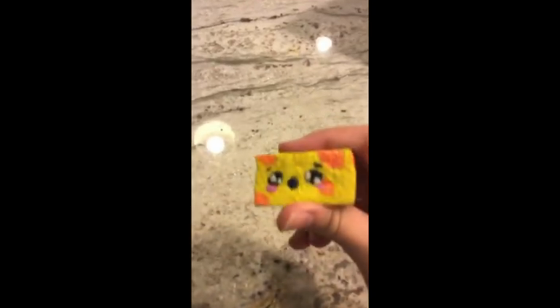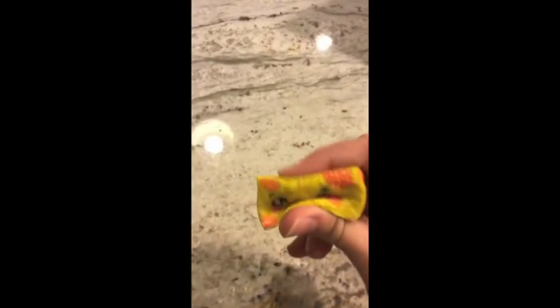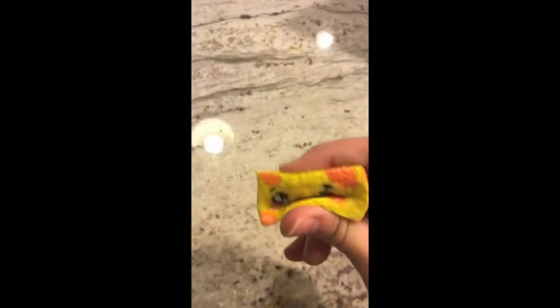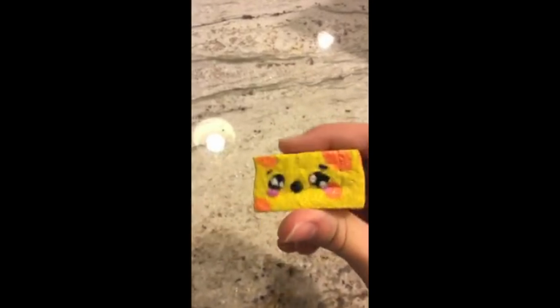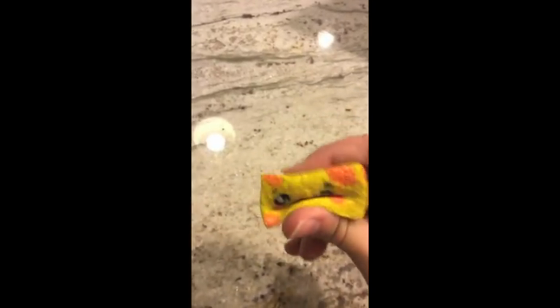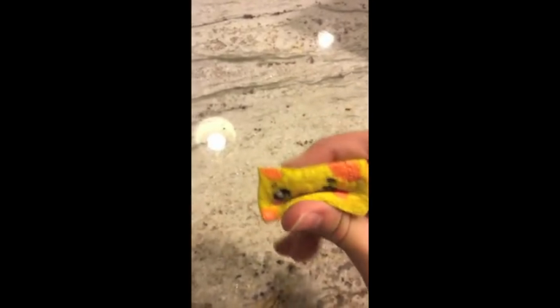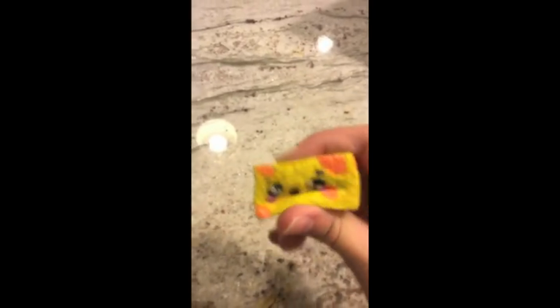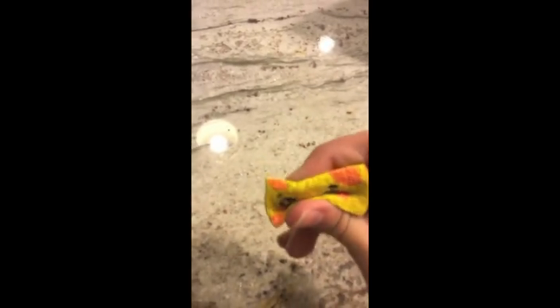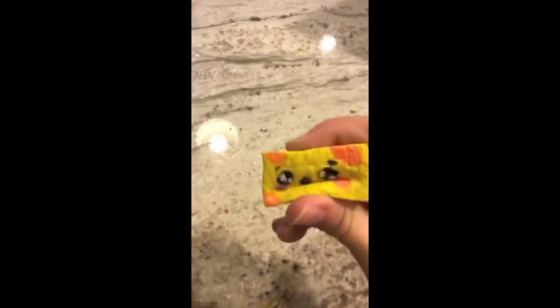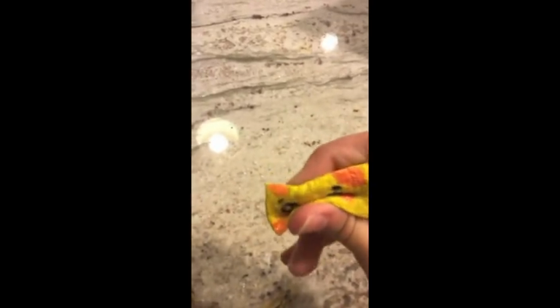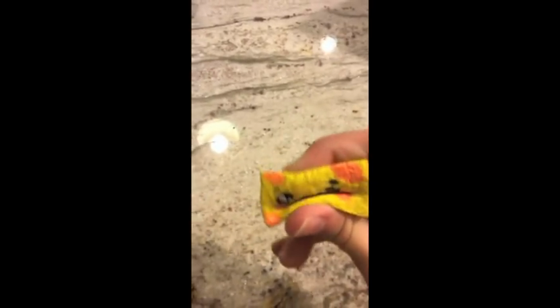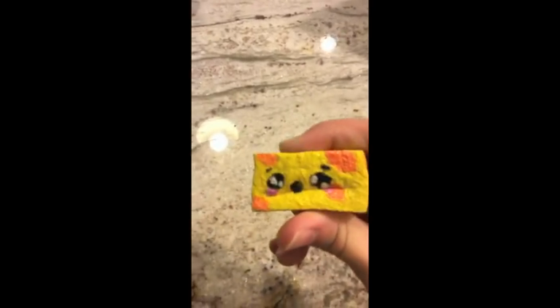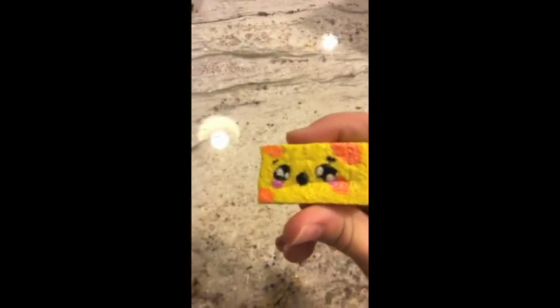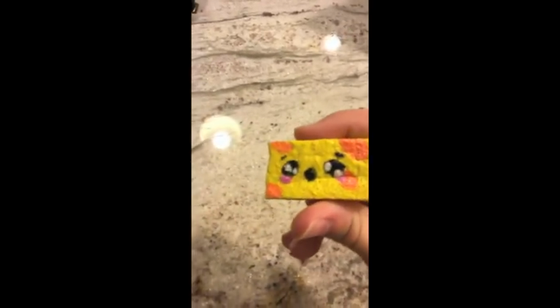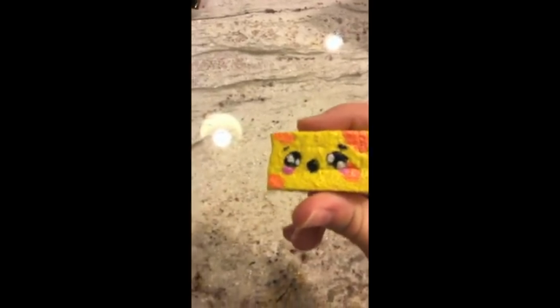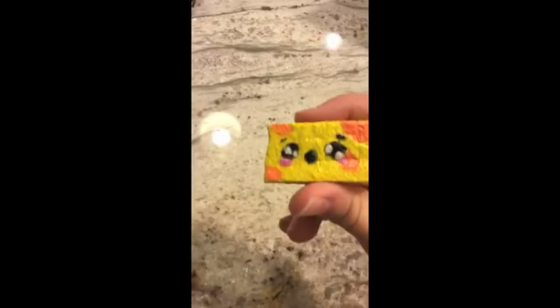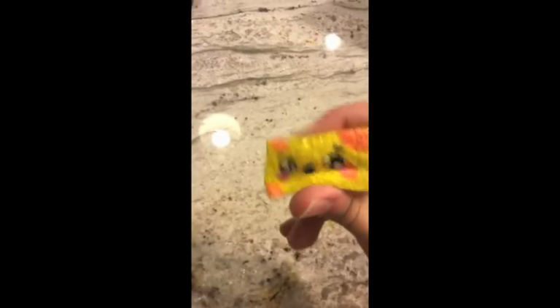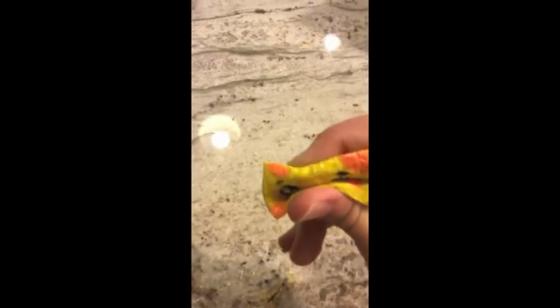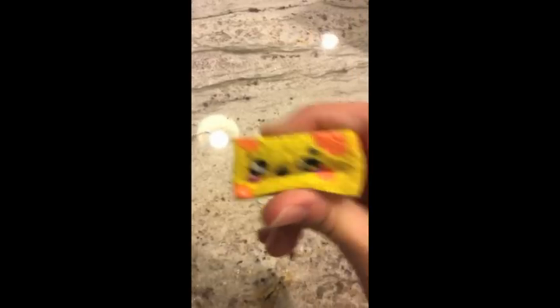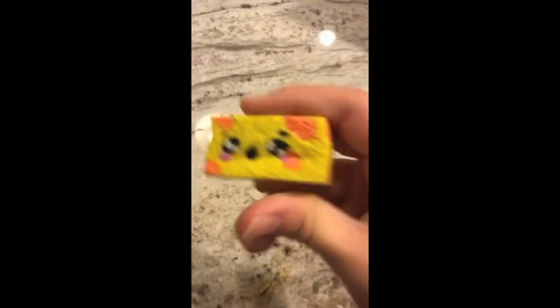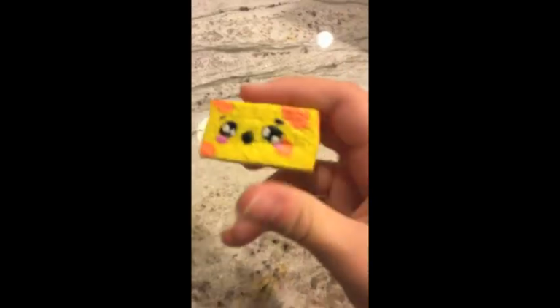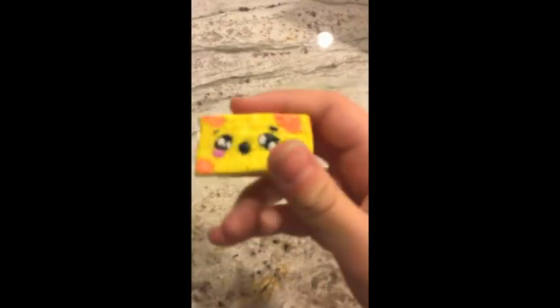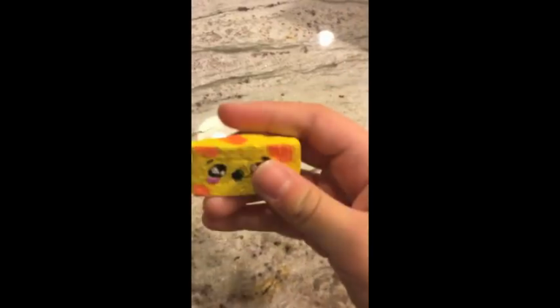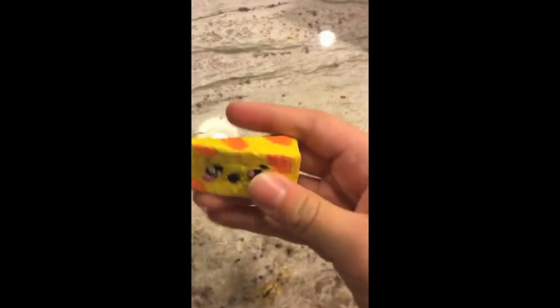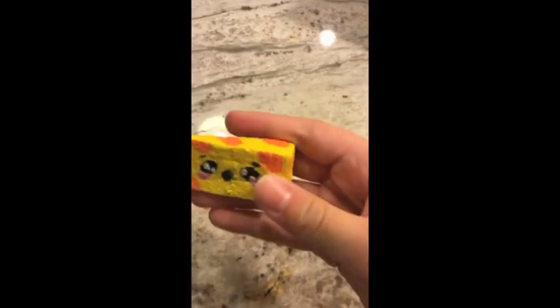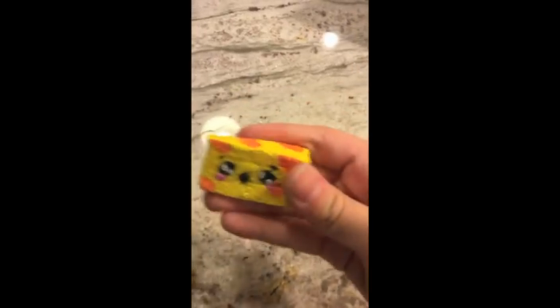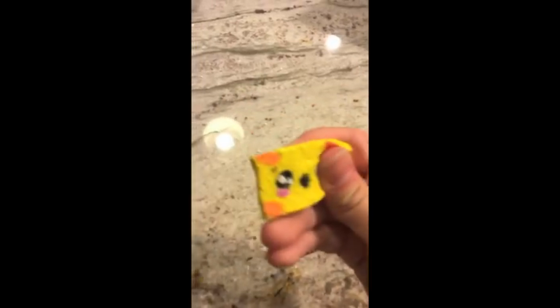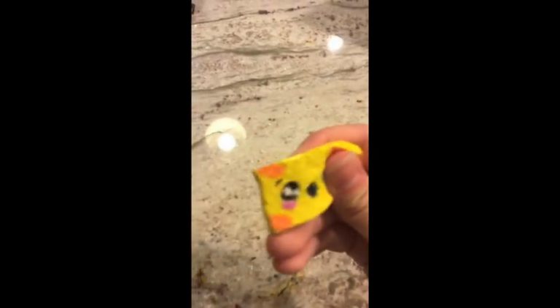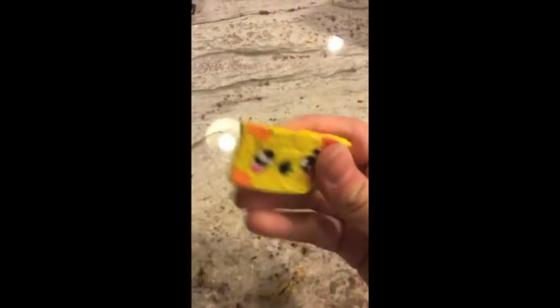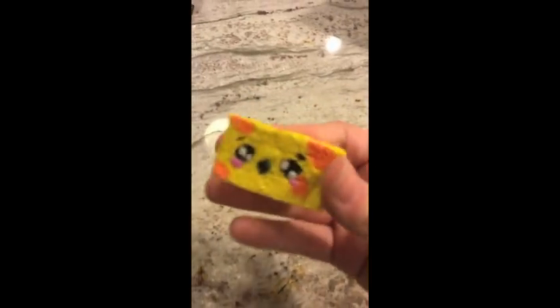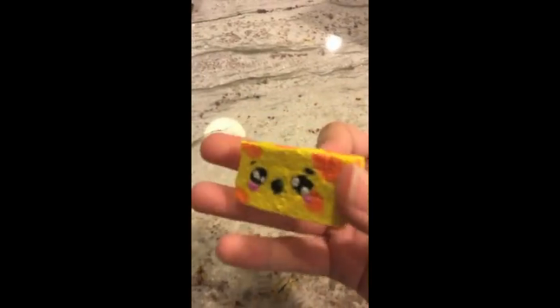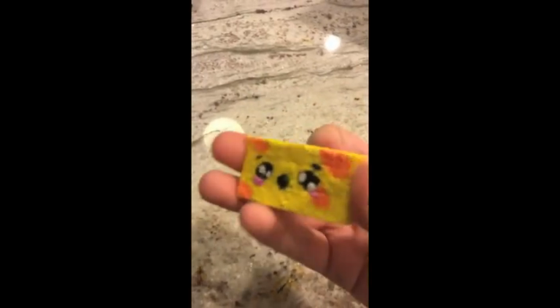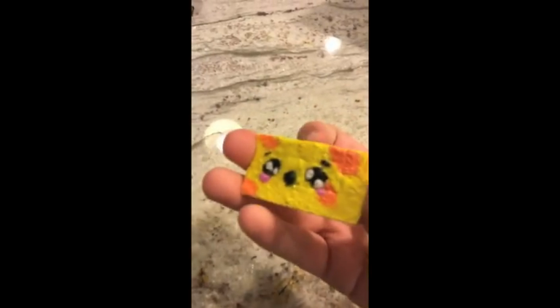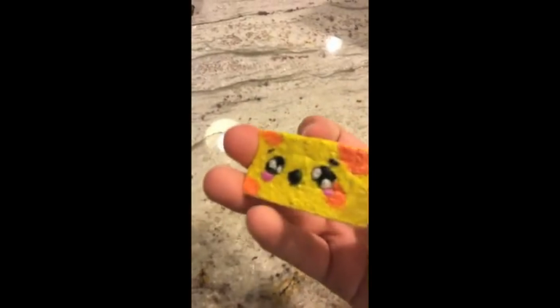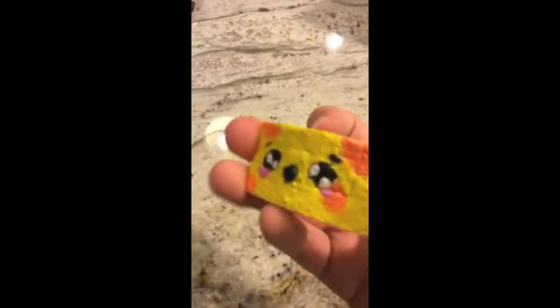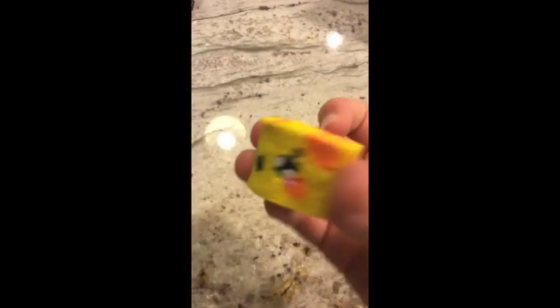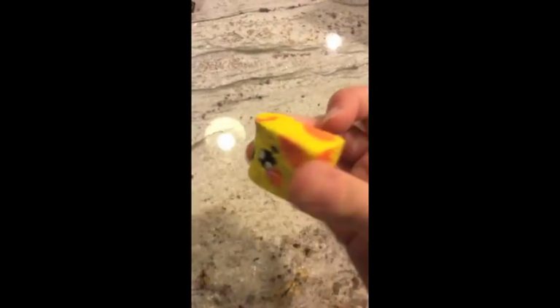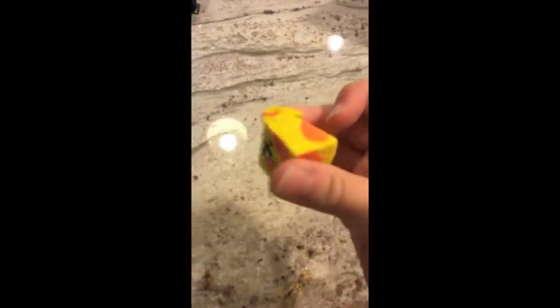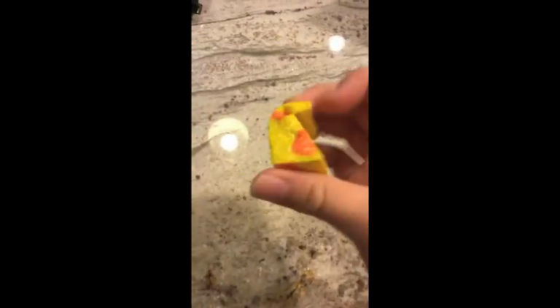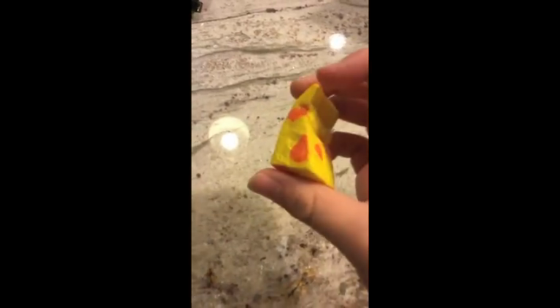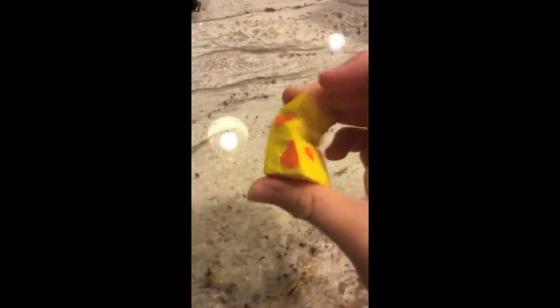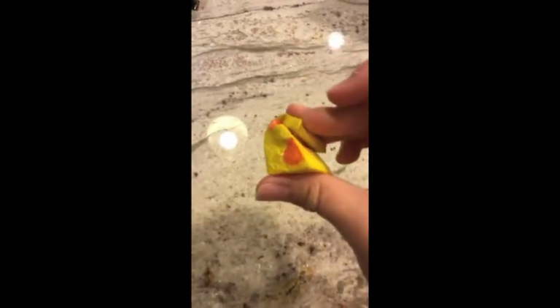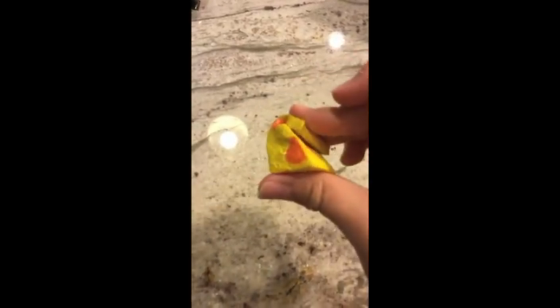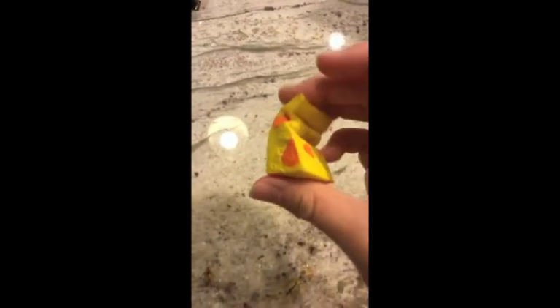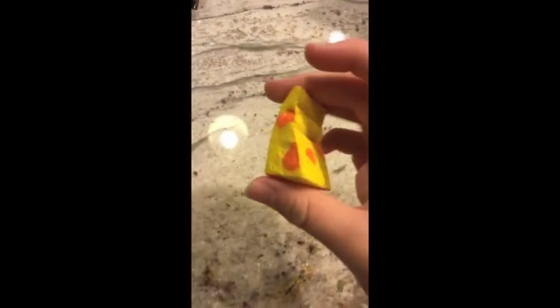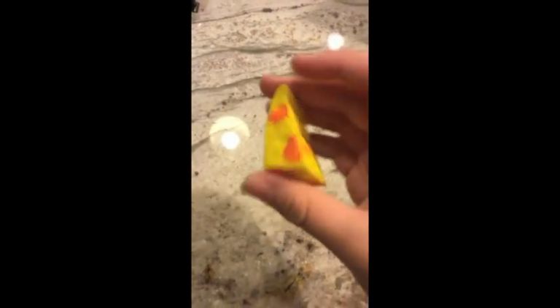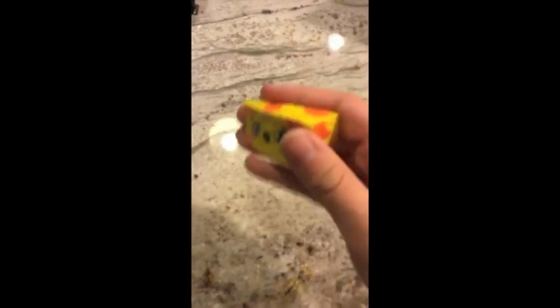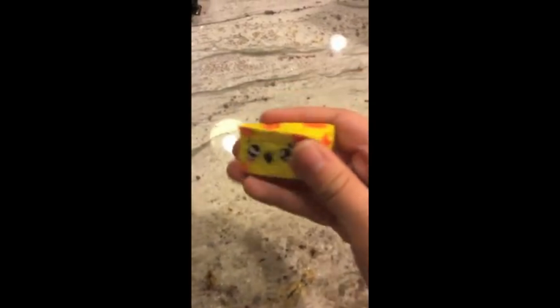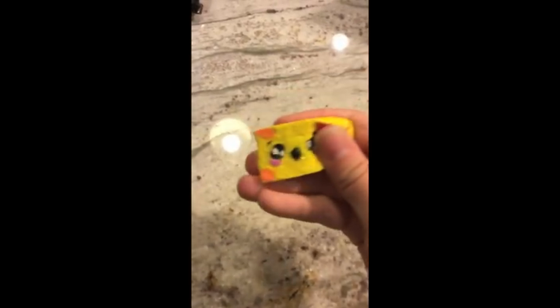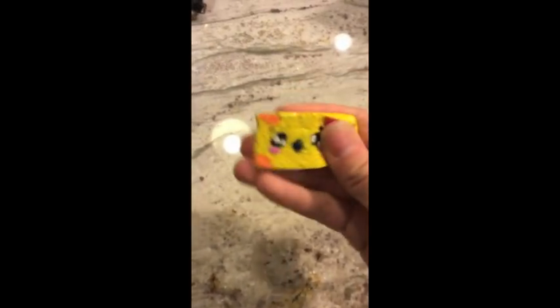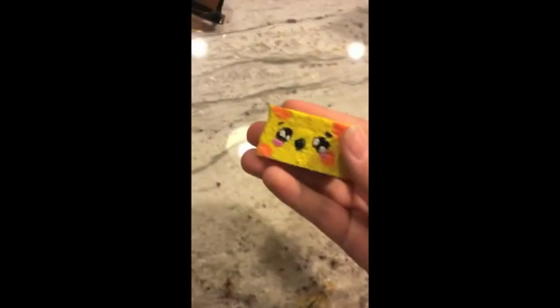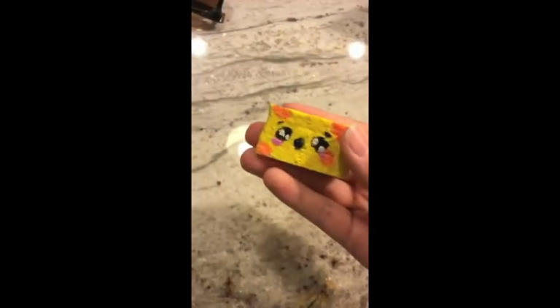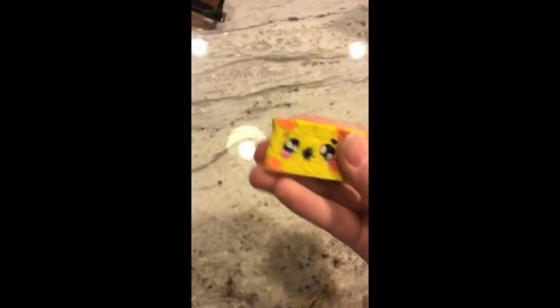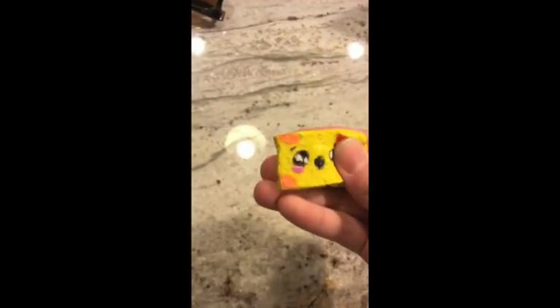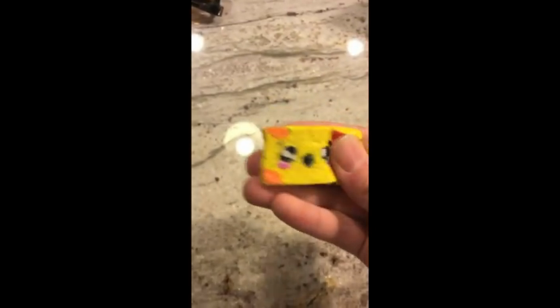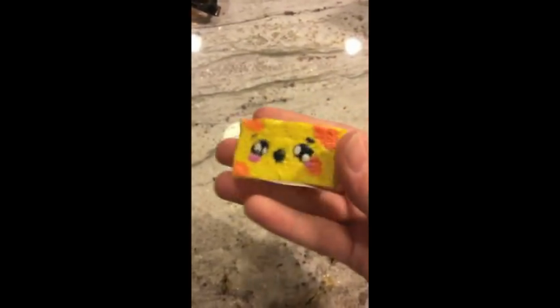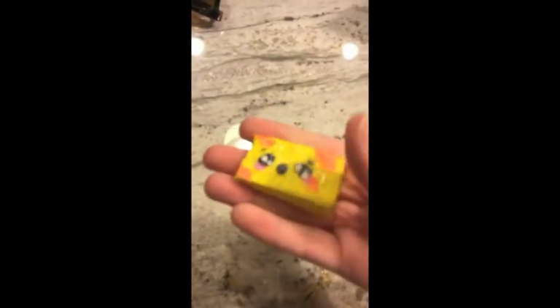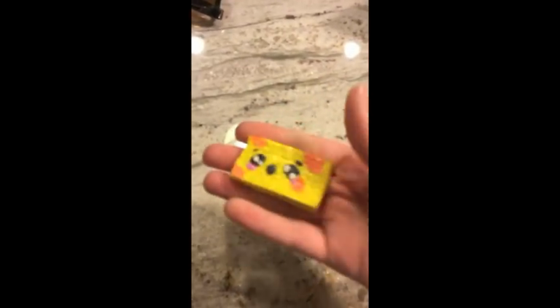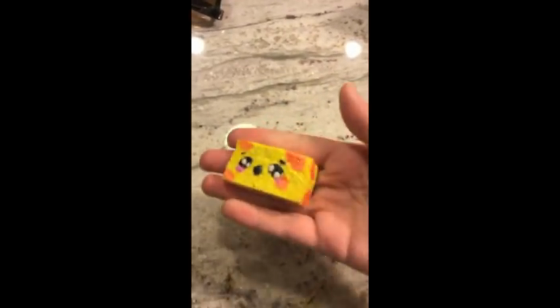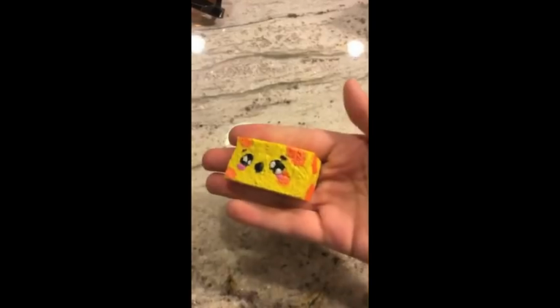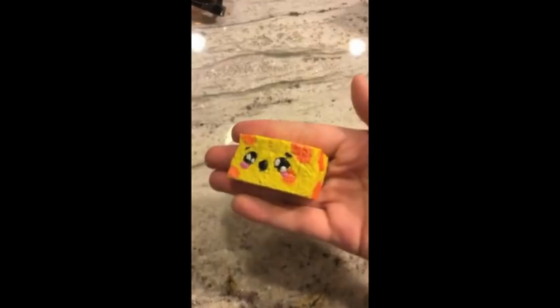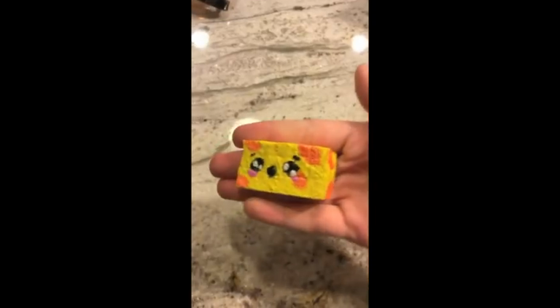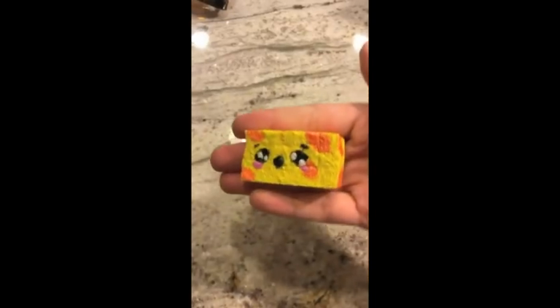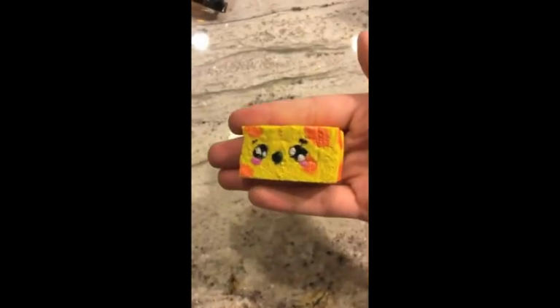I realized I forgot Cheese Bob, so here he is. Still not that squishy, but there he is.